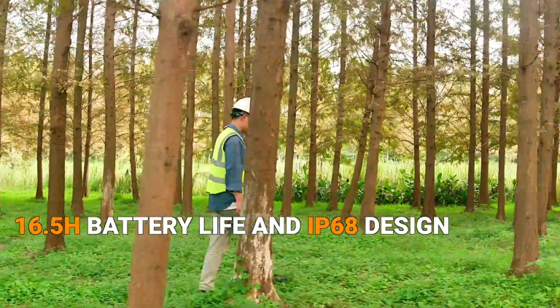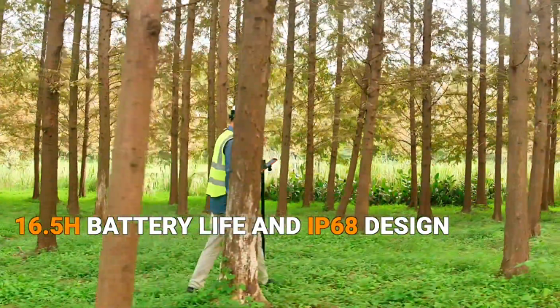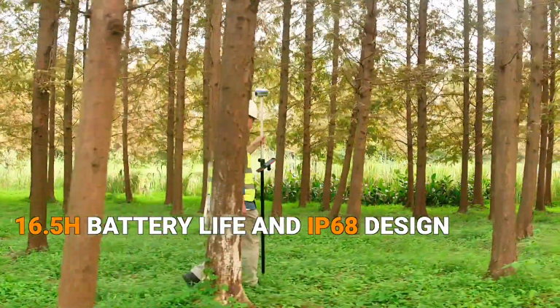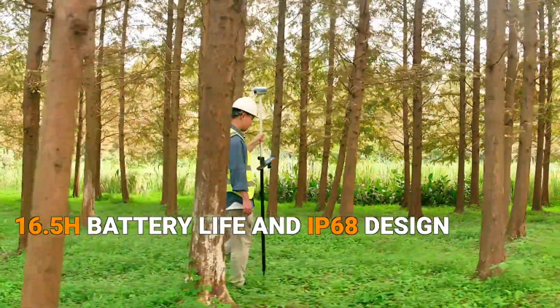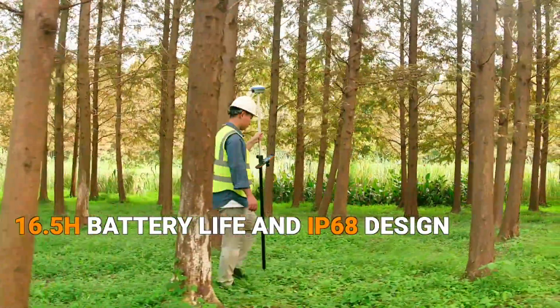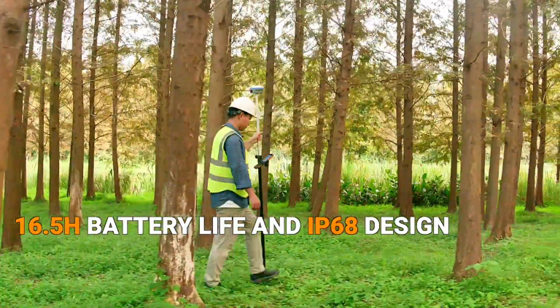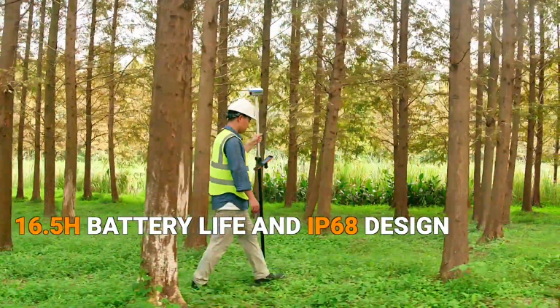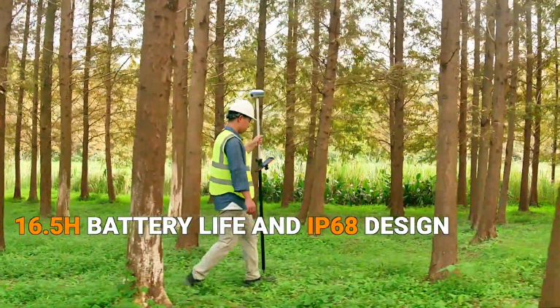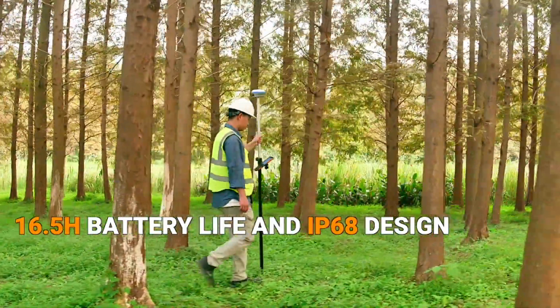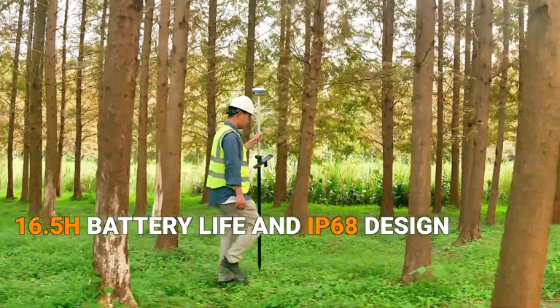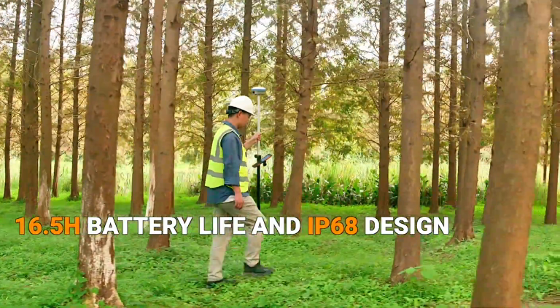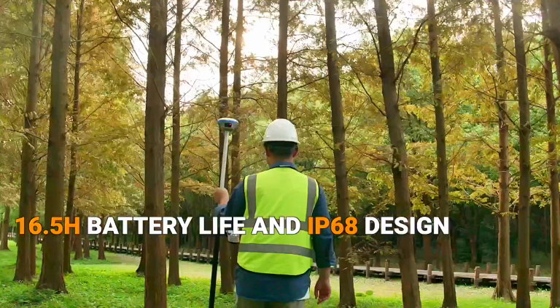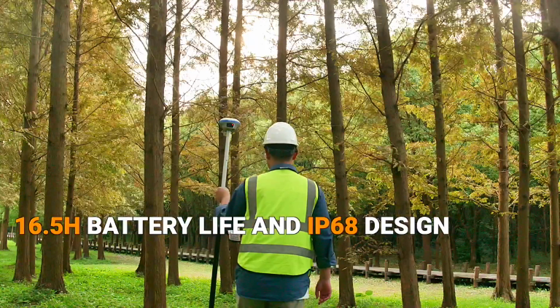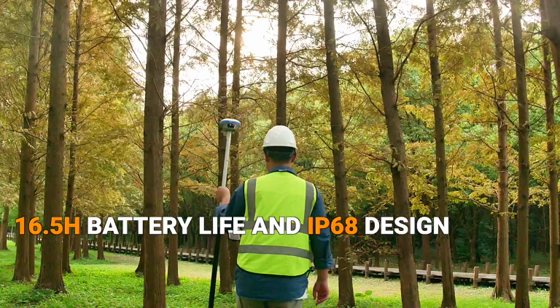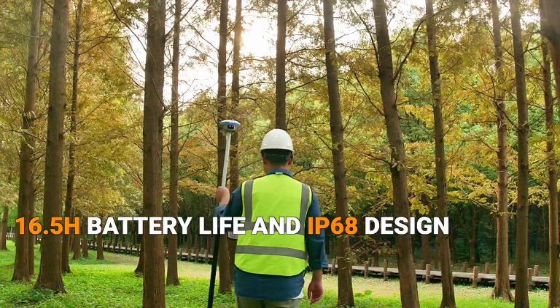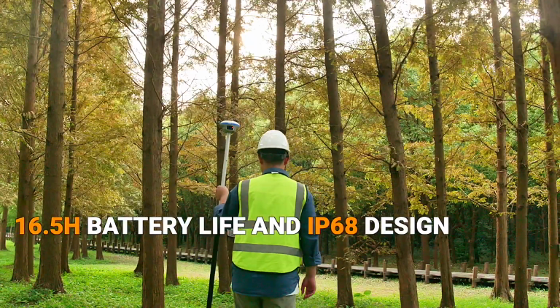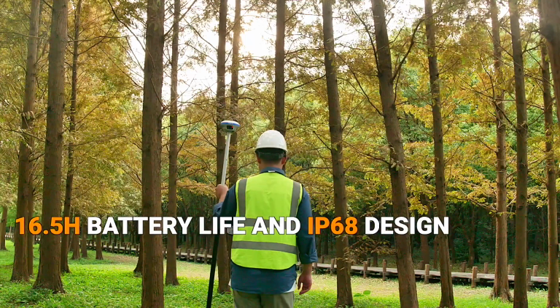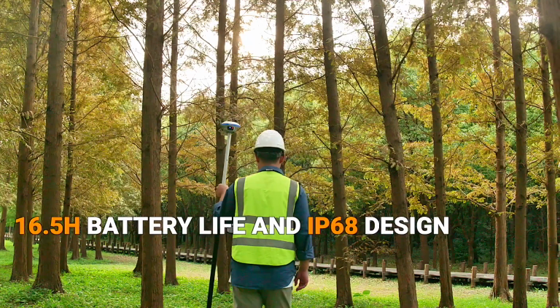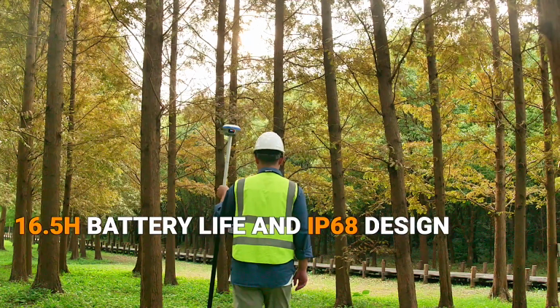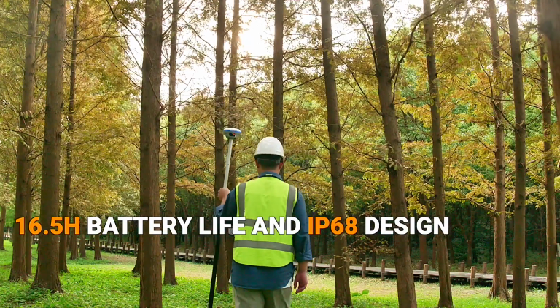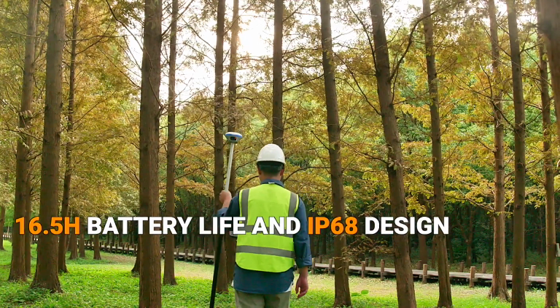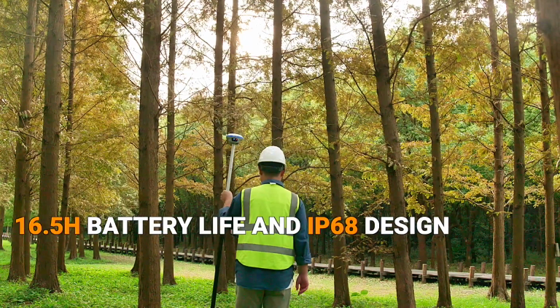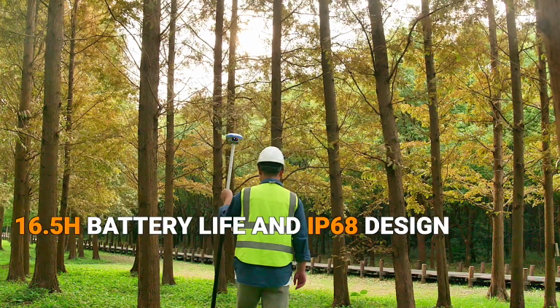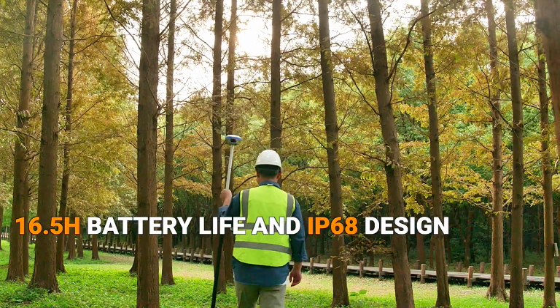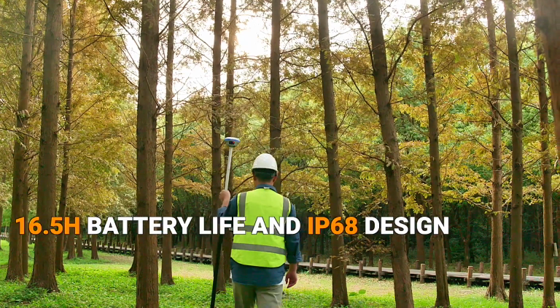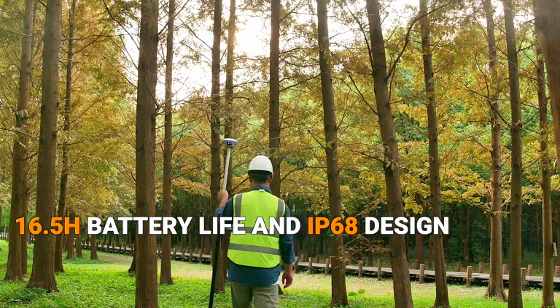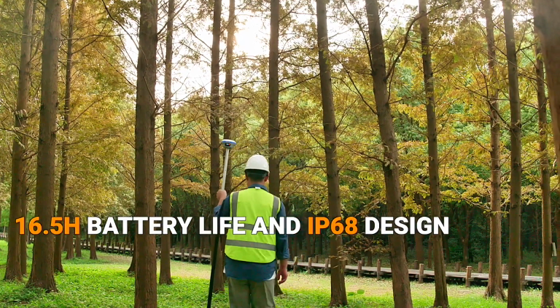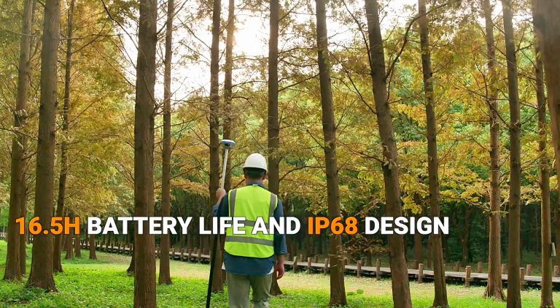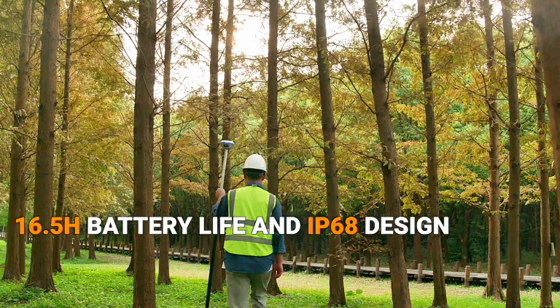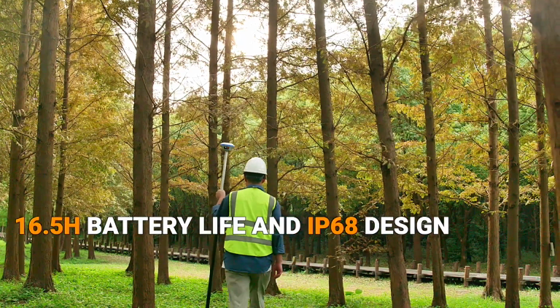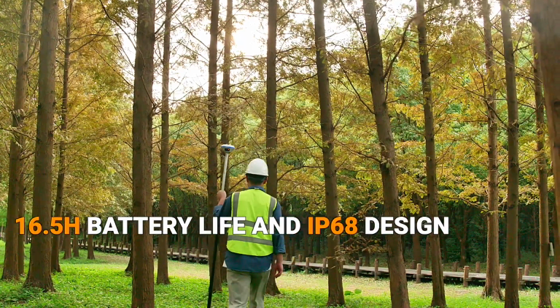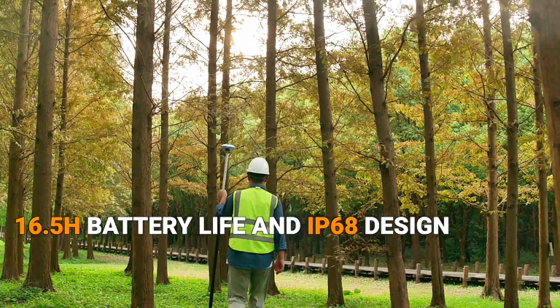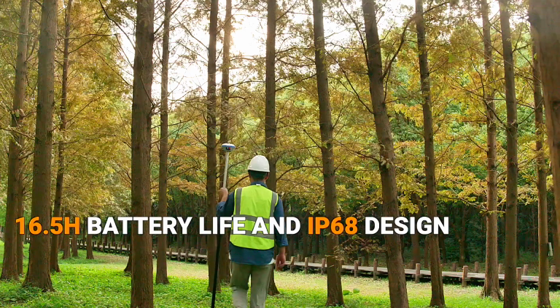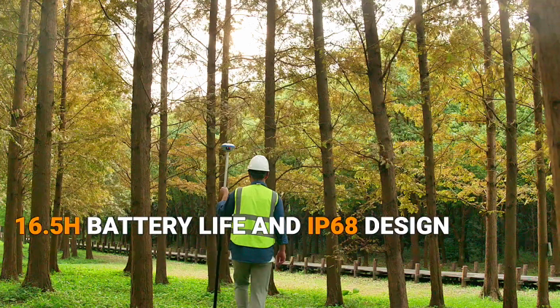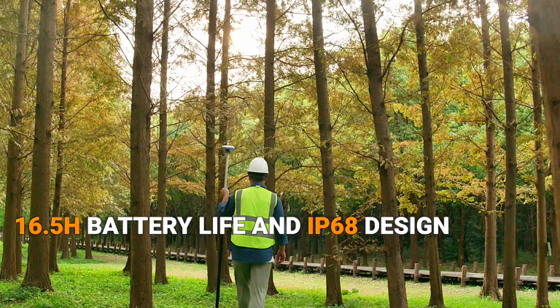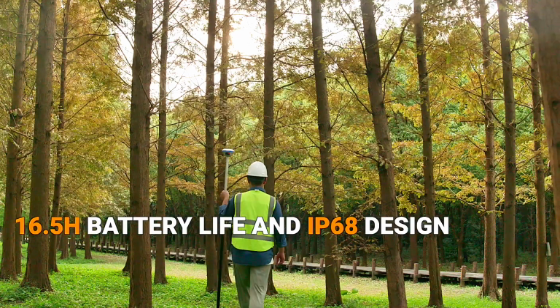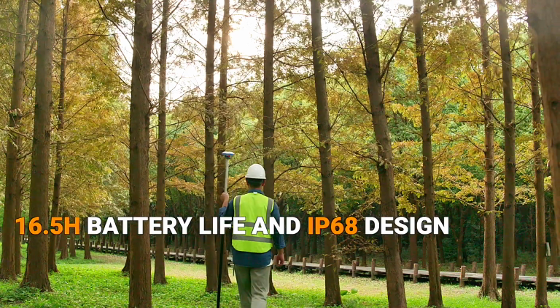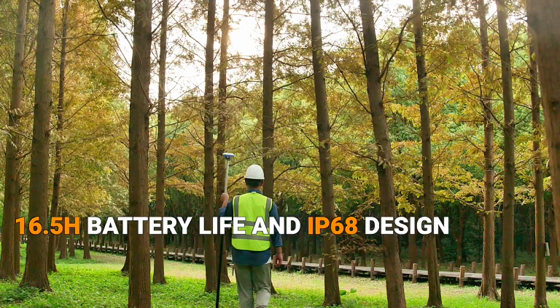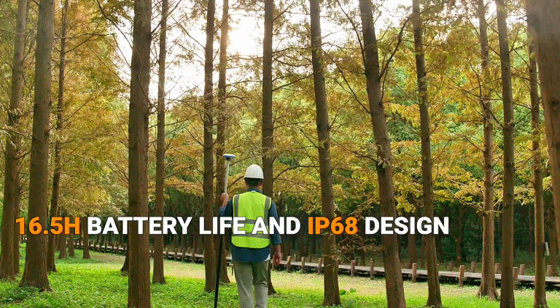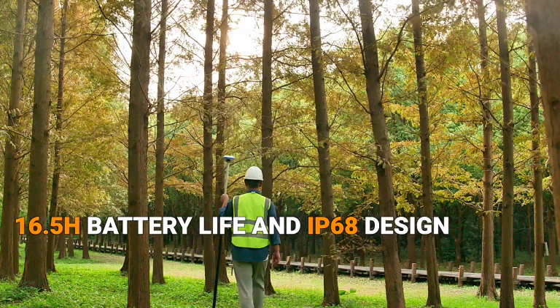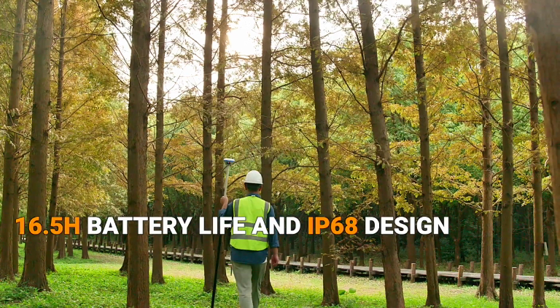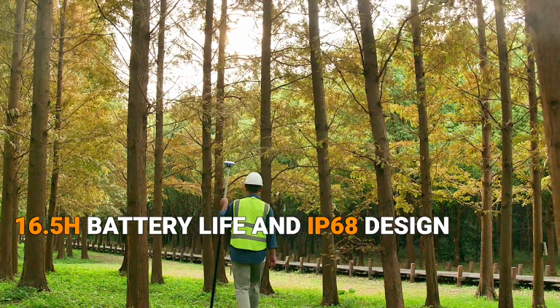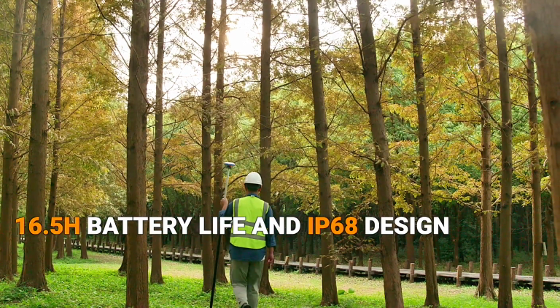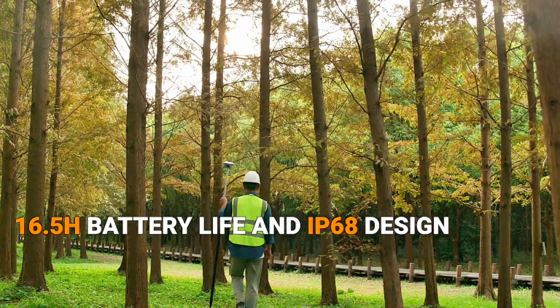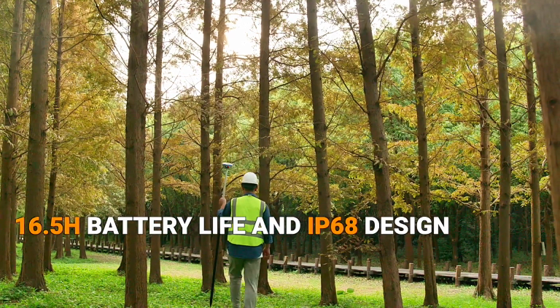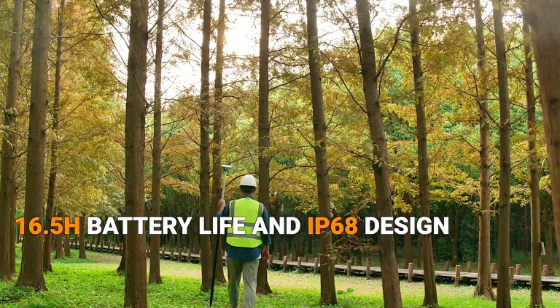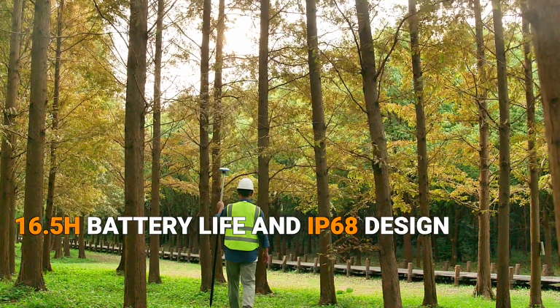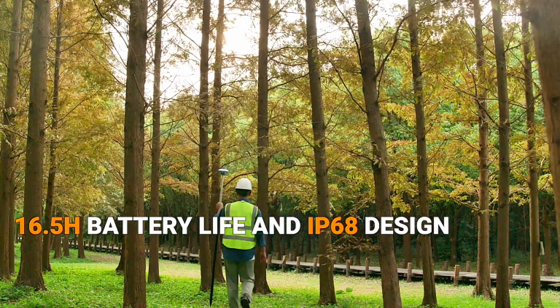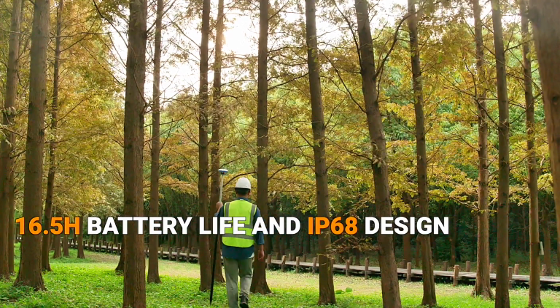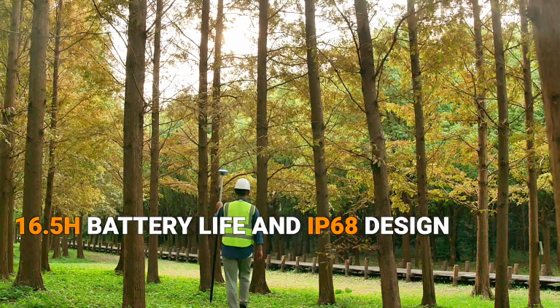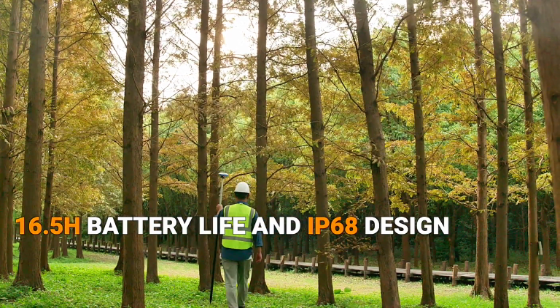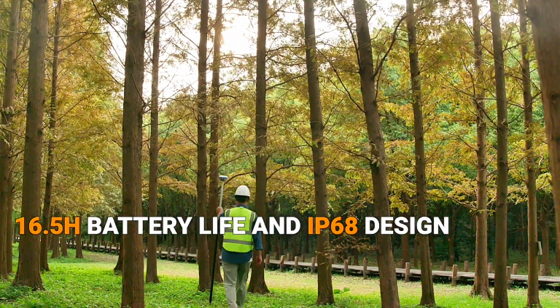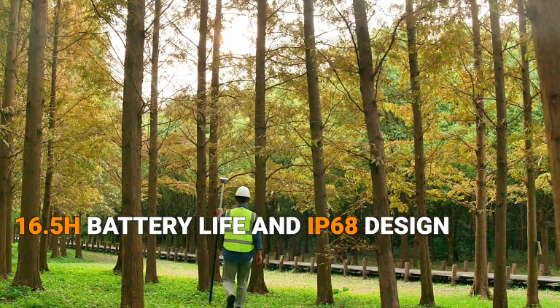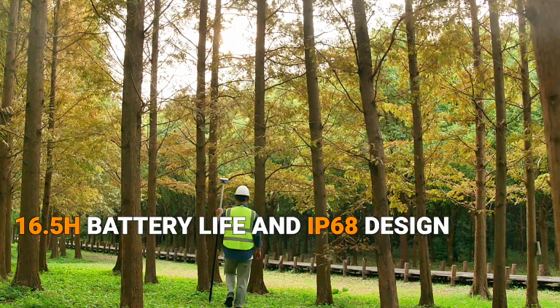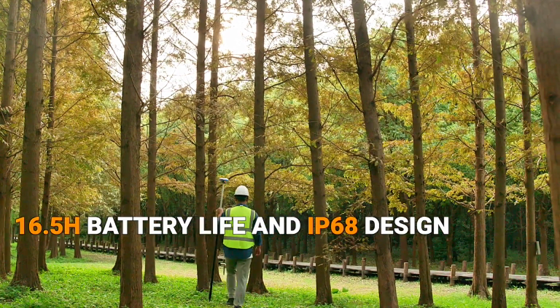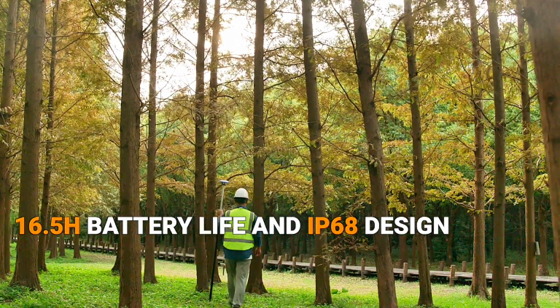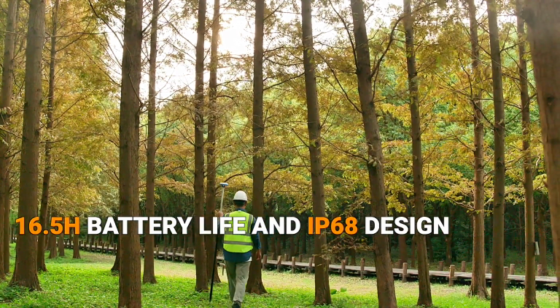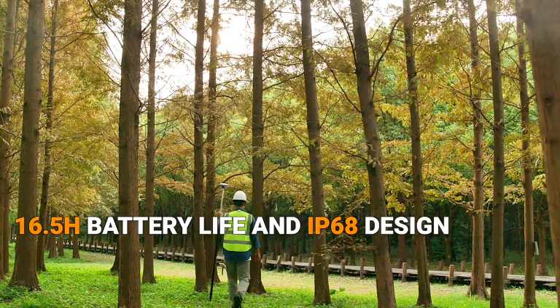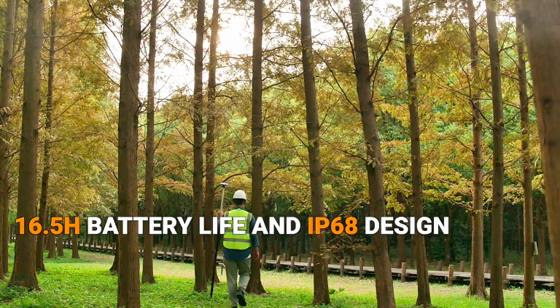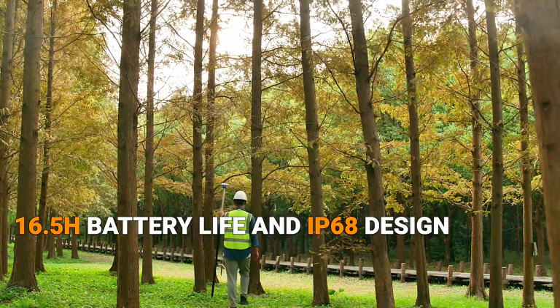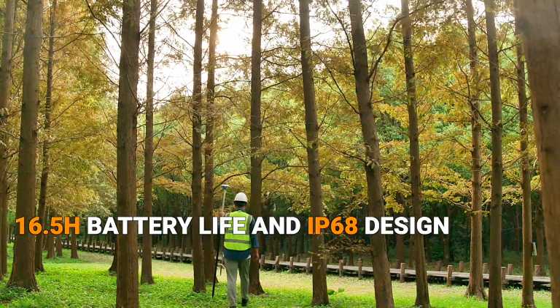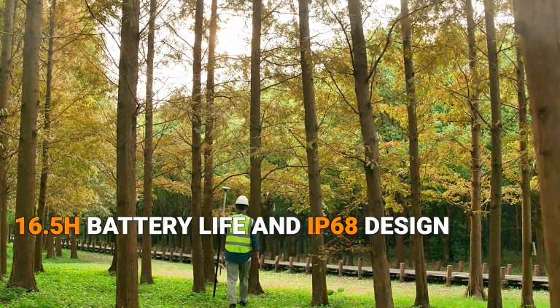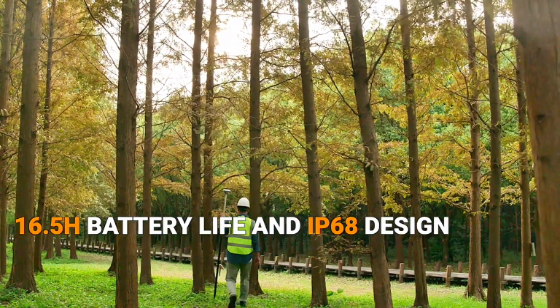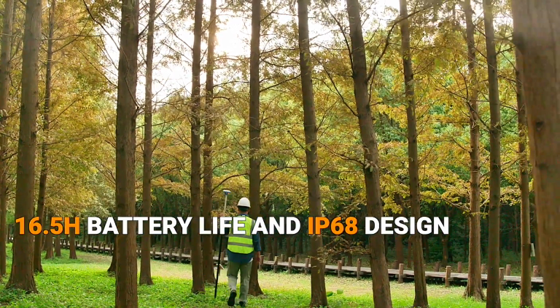The i89 offers an impressive 16.5 hours operating time and a fast 3-hour battery charge. Its IP68 rating makes it ready for everyday fieldwork.